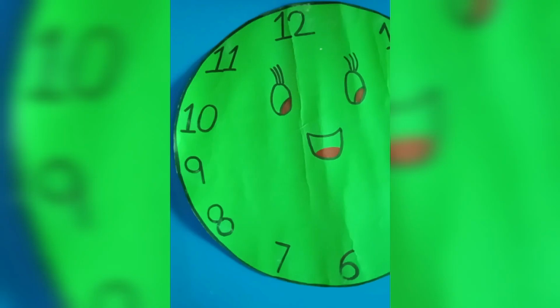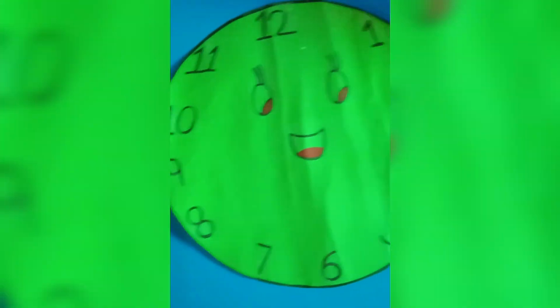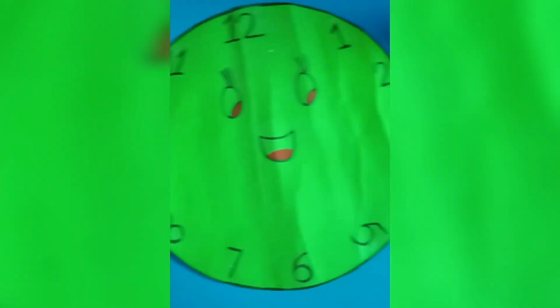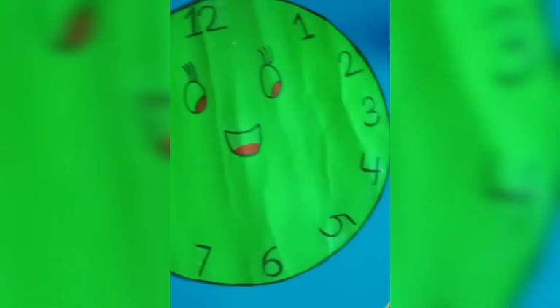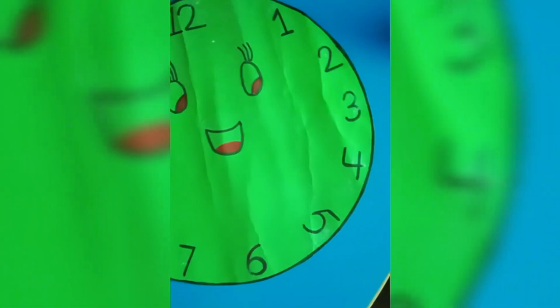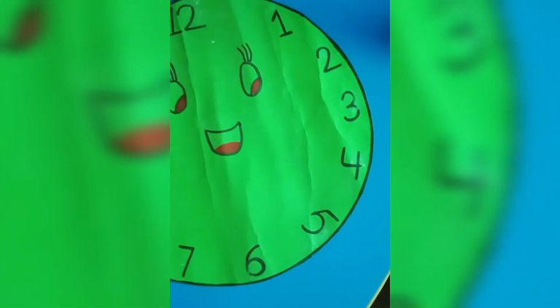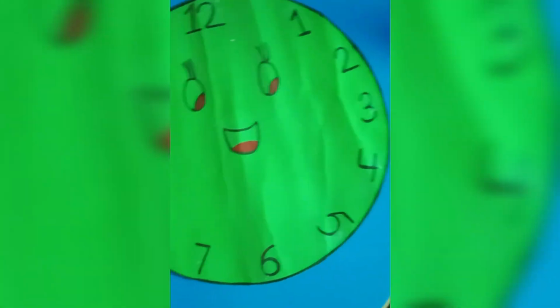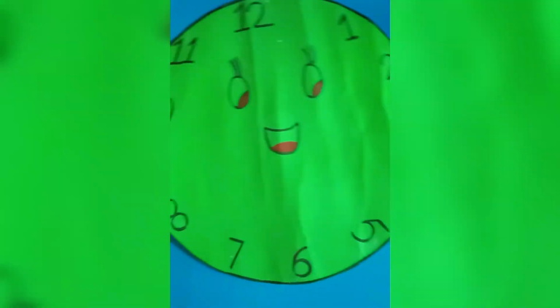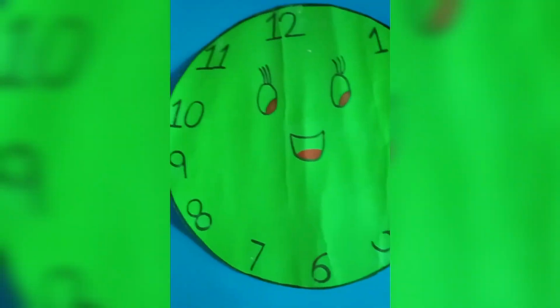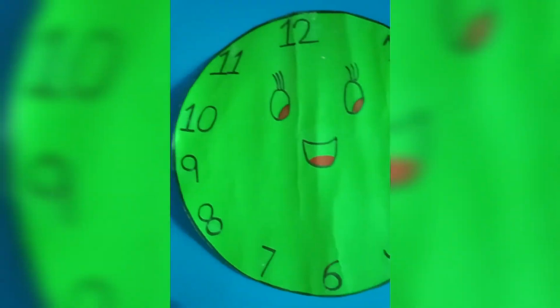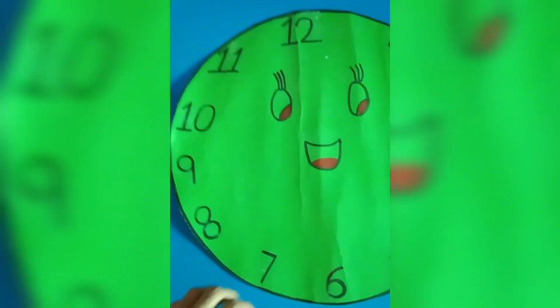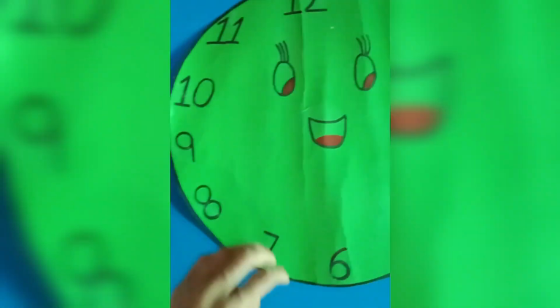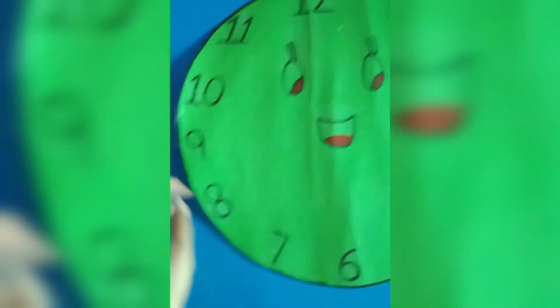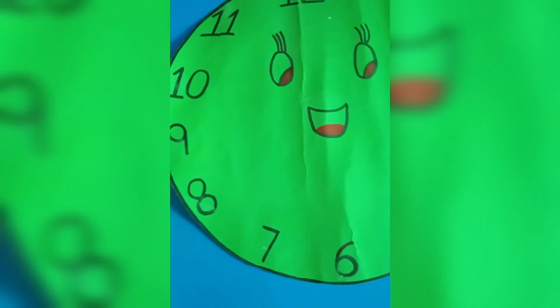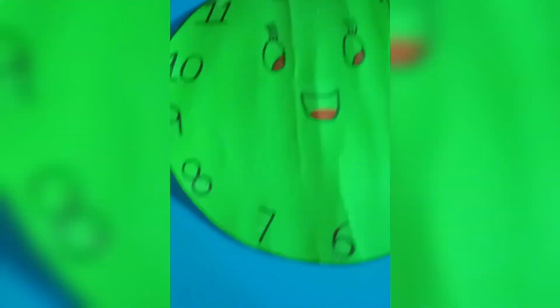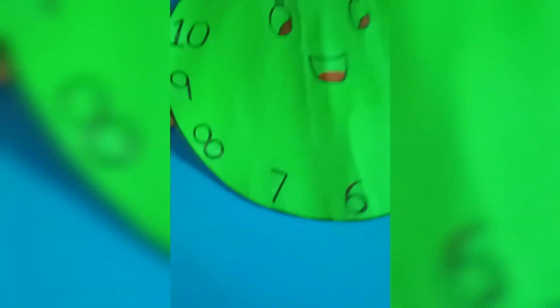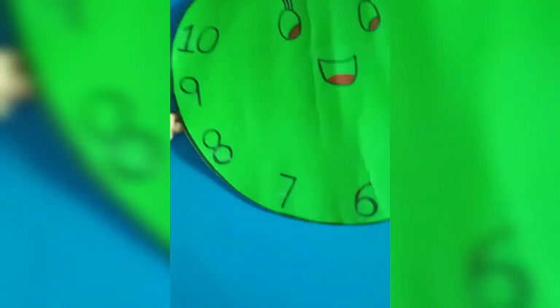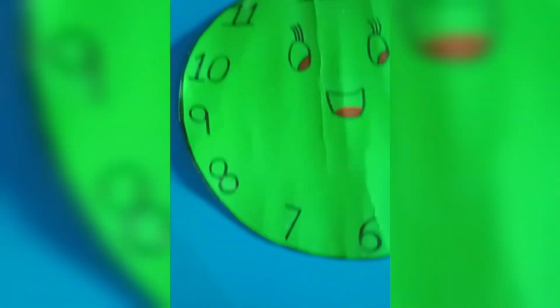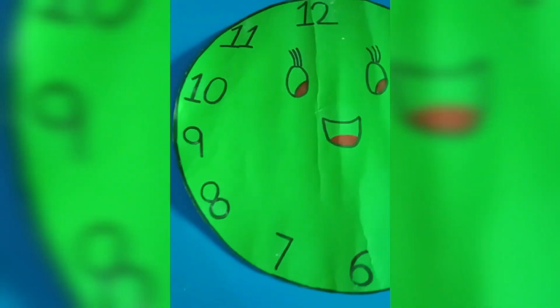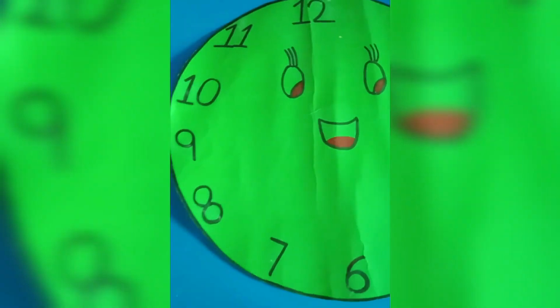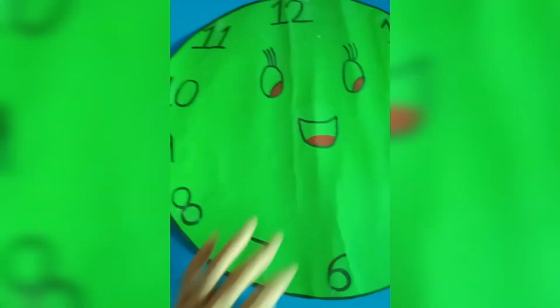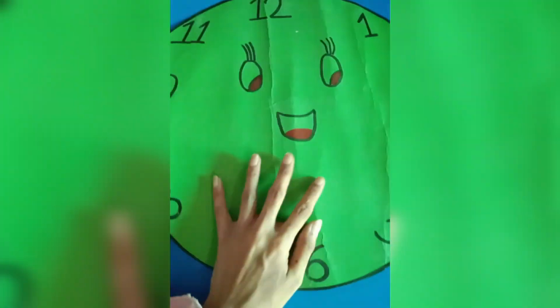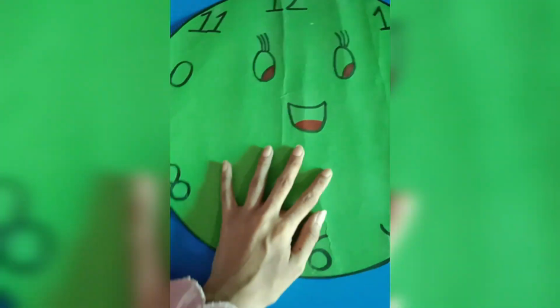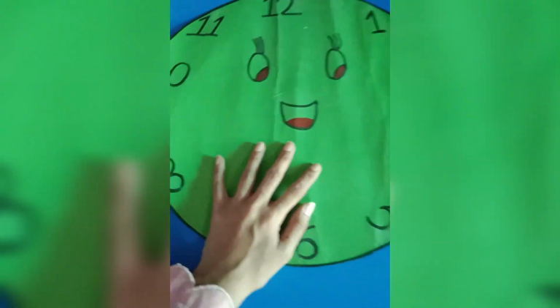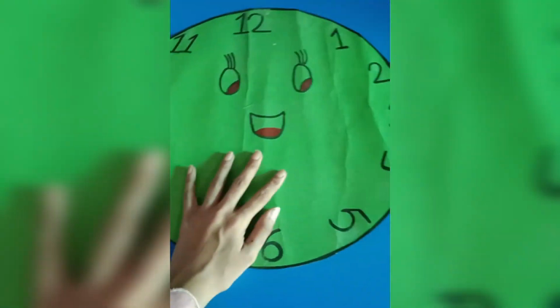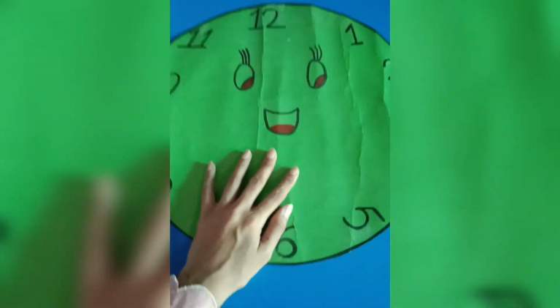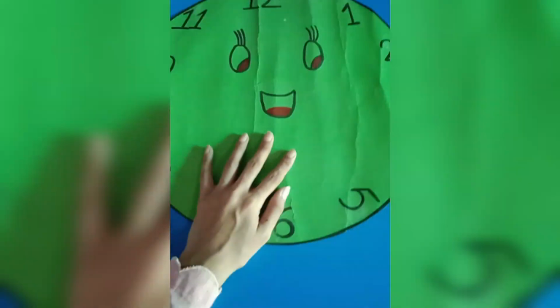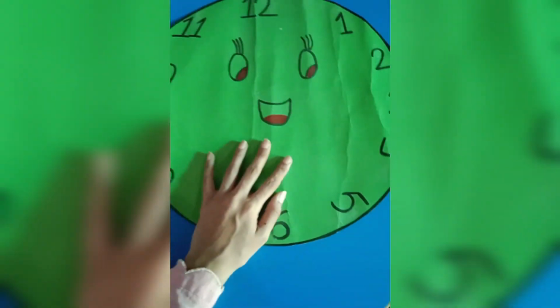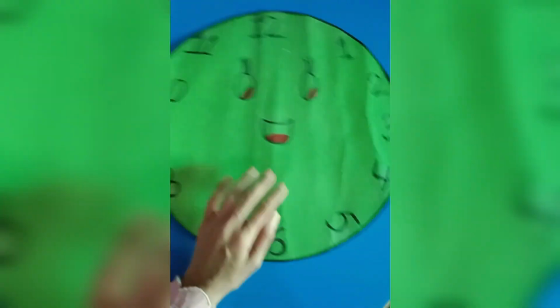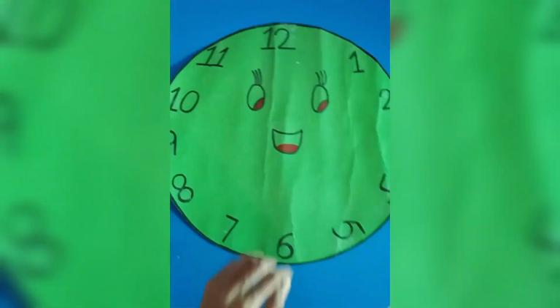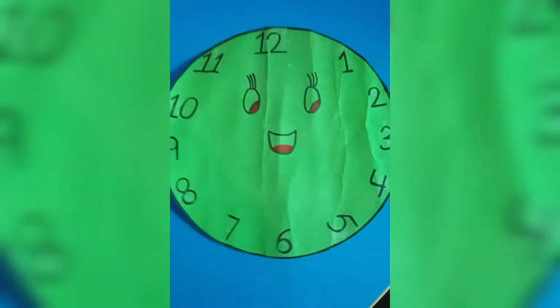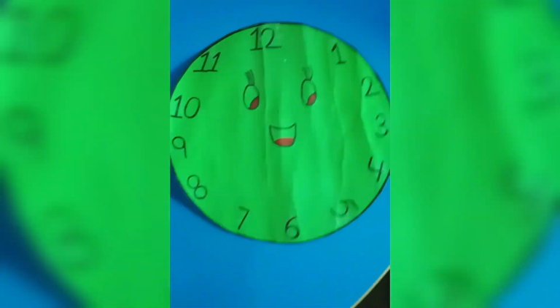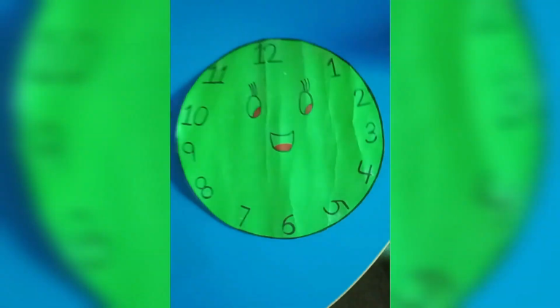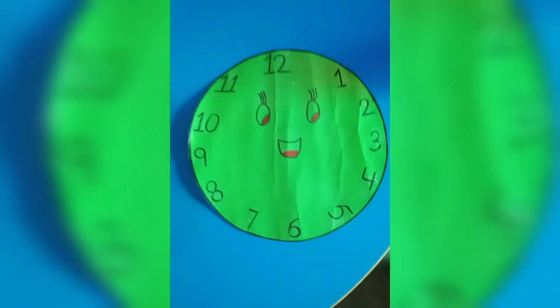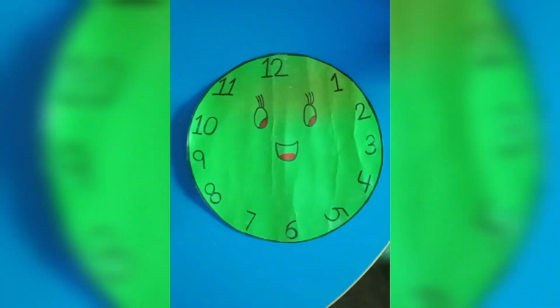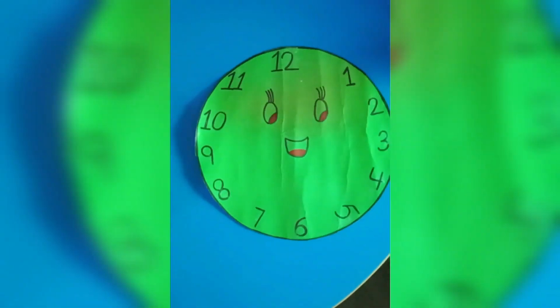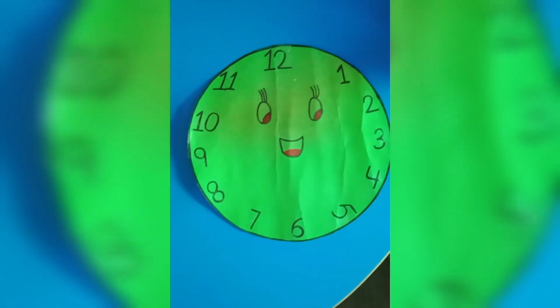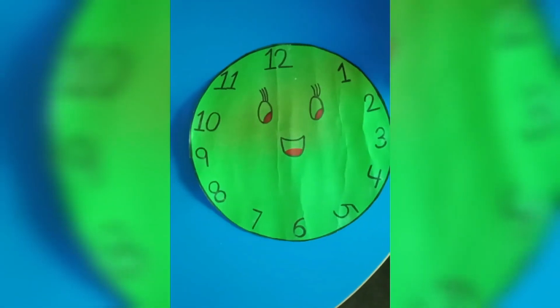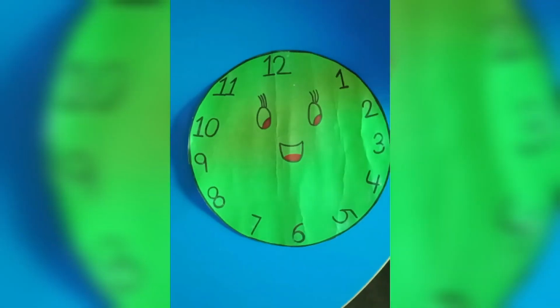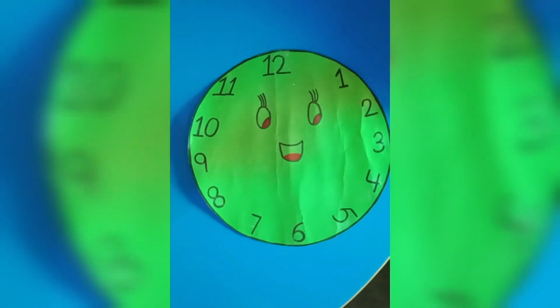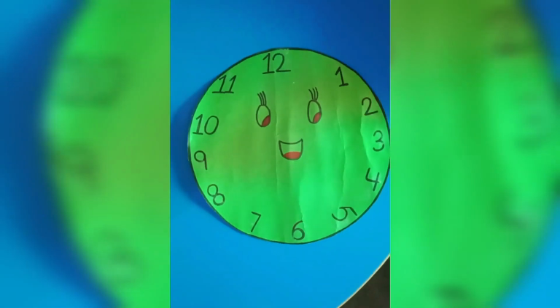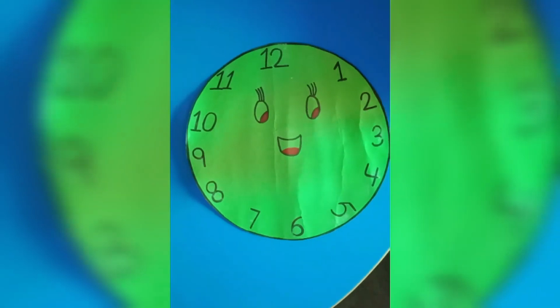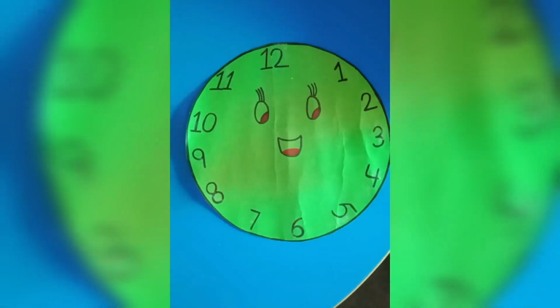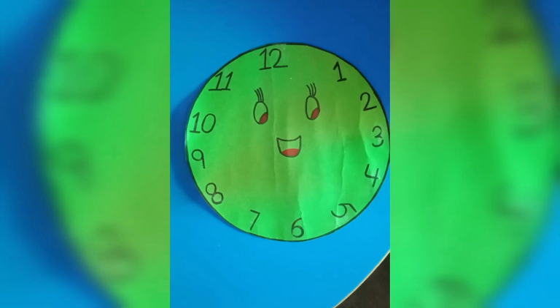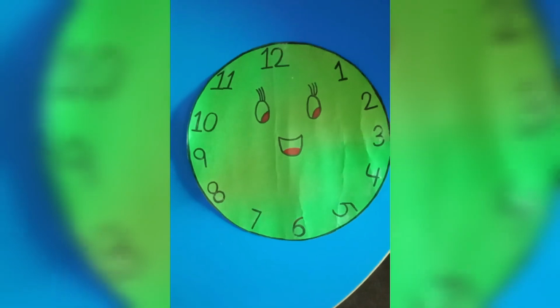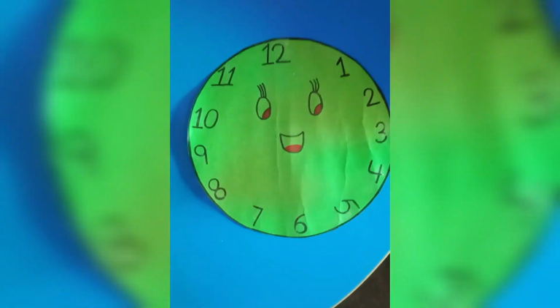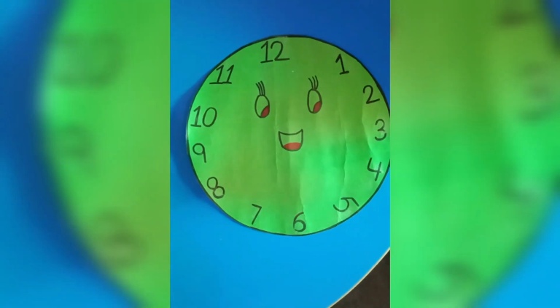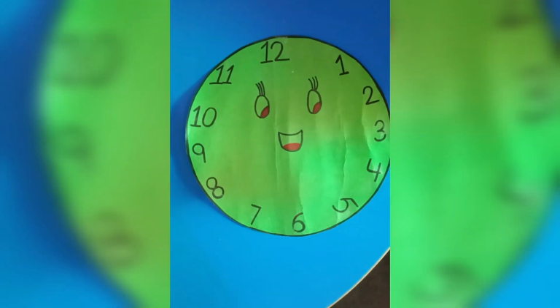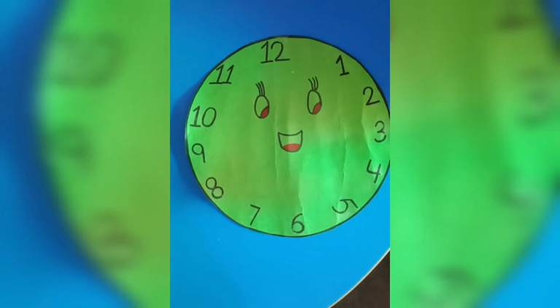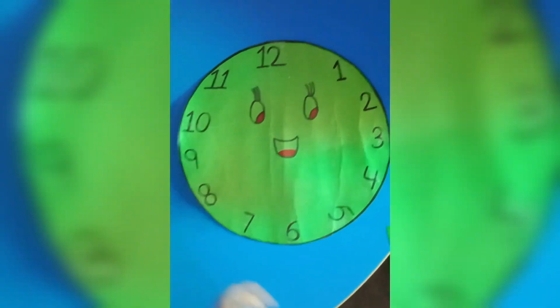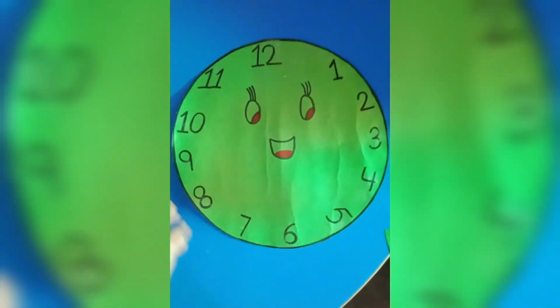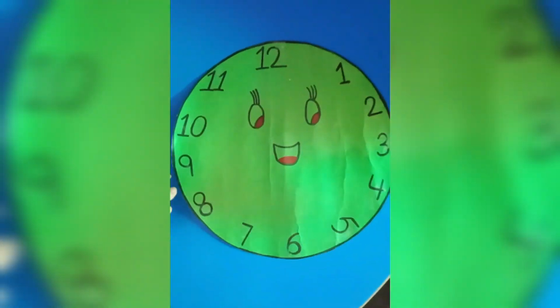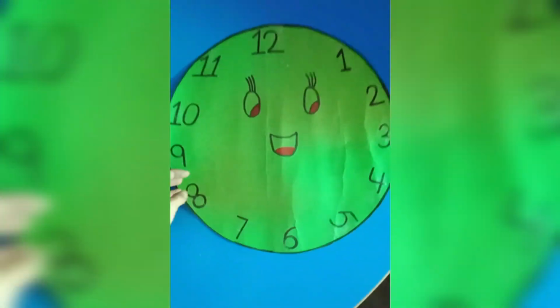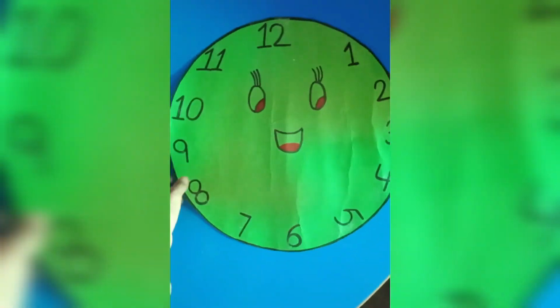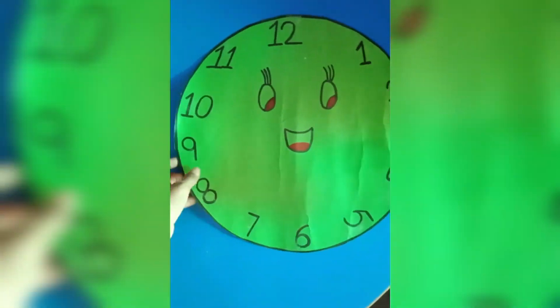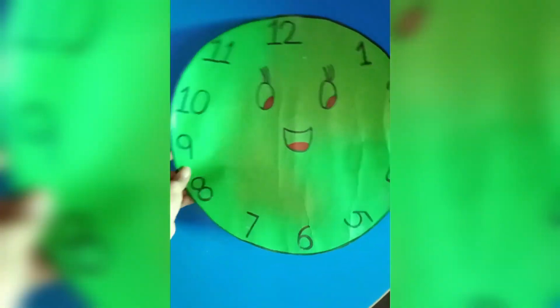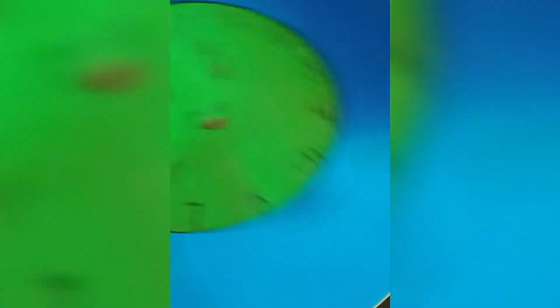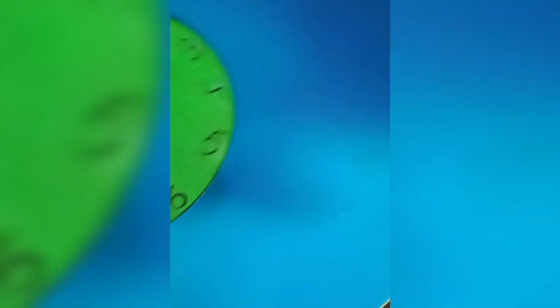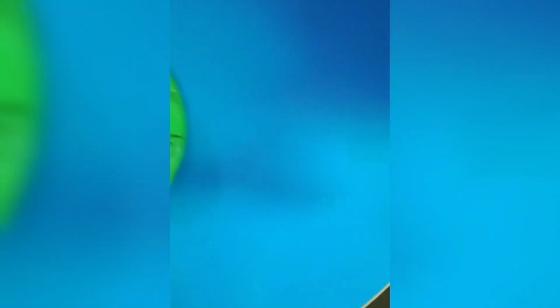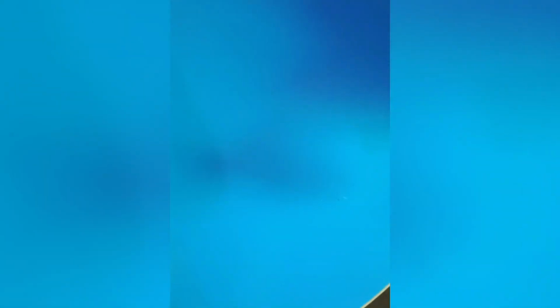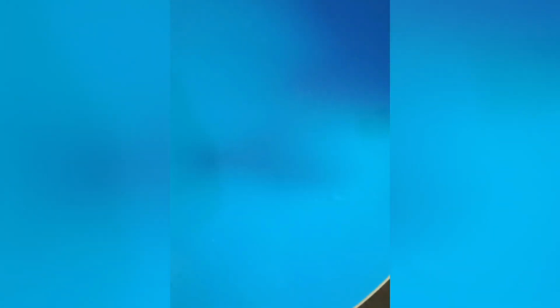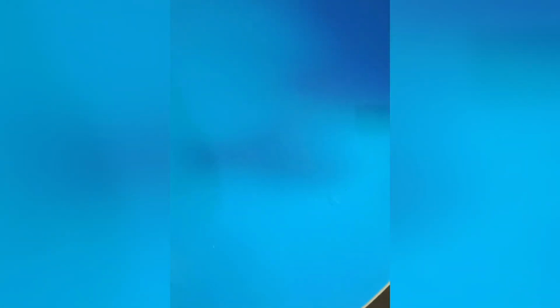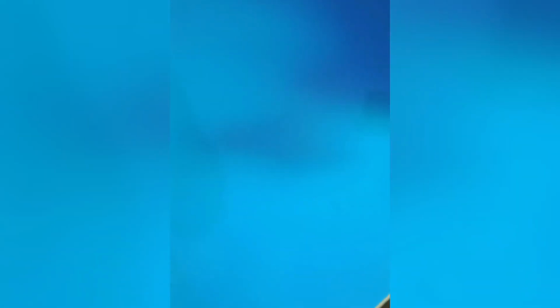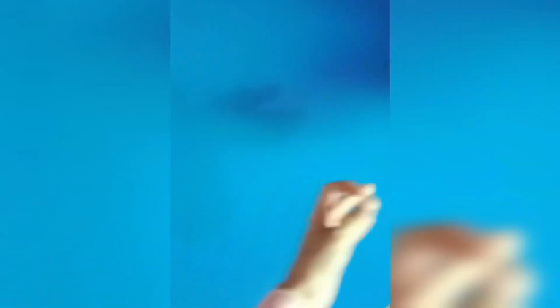Hi viewers, welcome to my YouTube channel. Today I make a classroom clock.